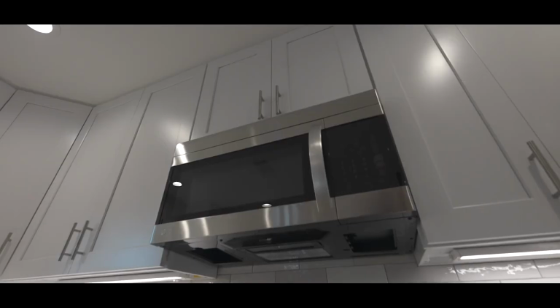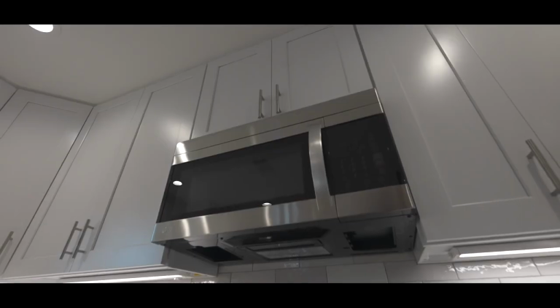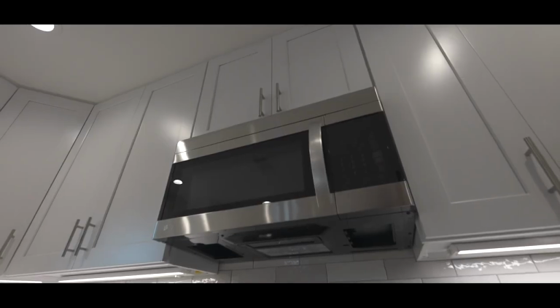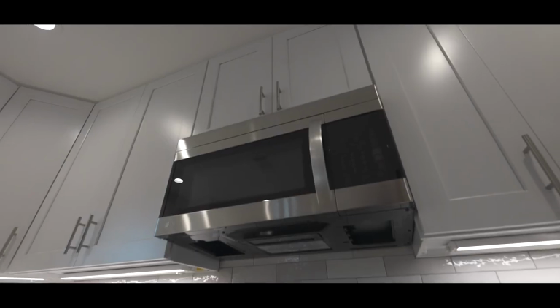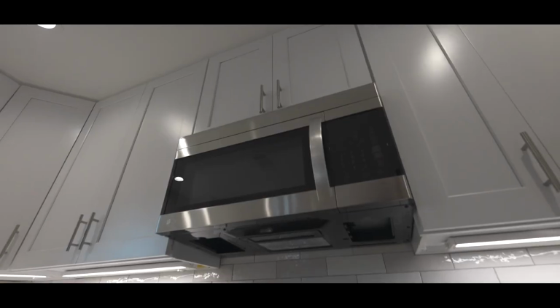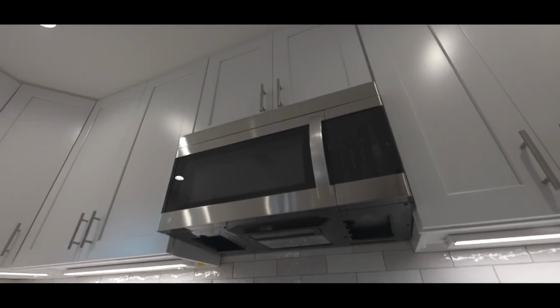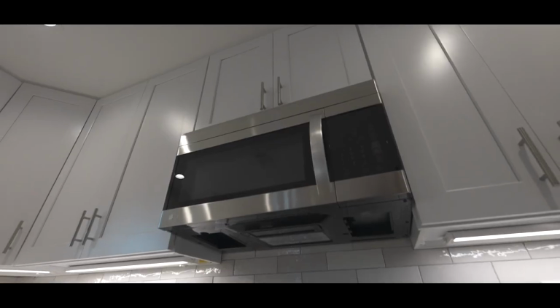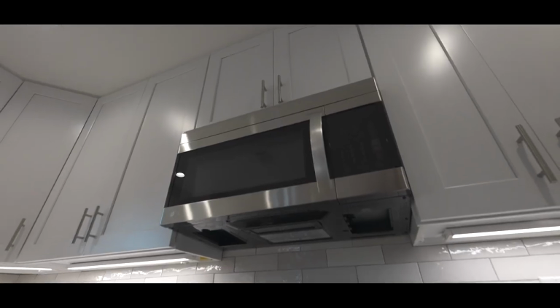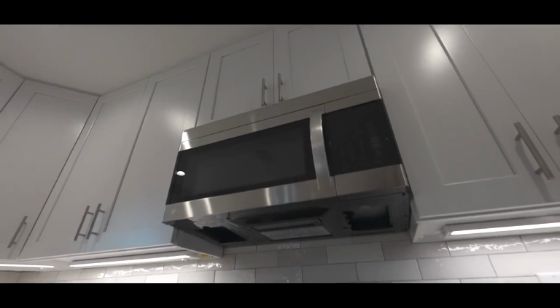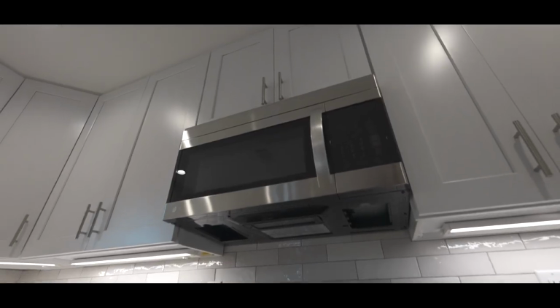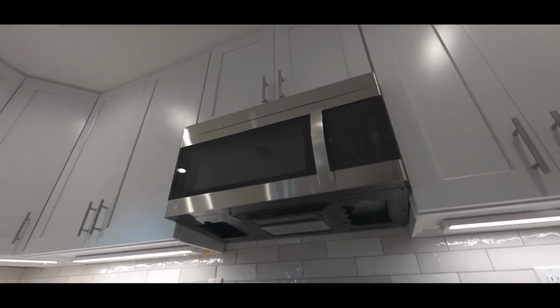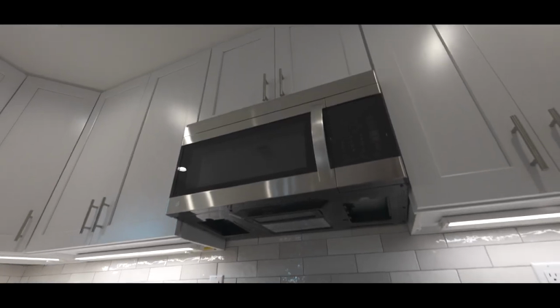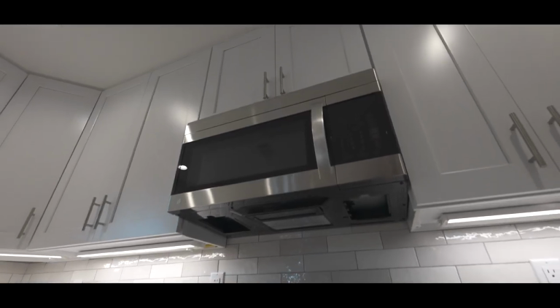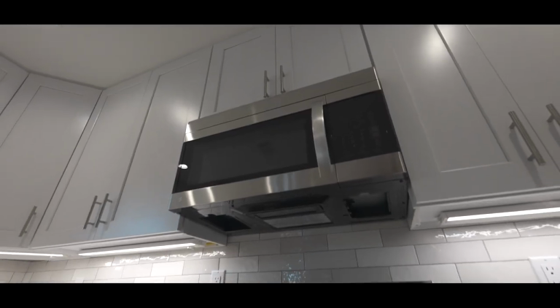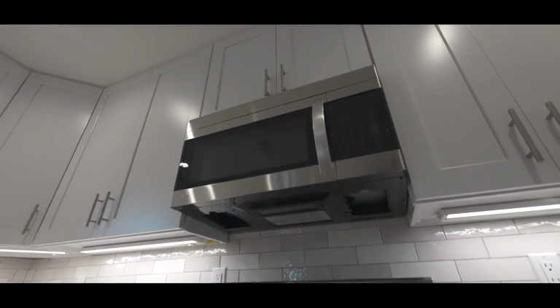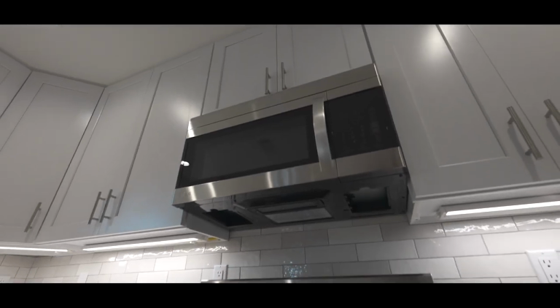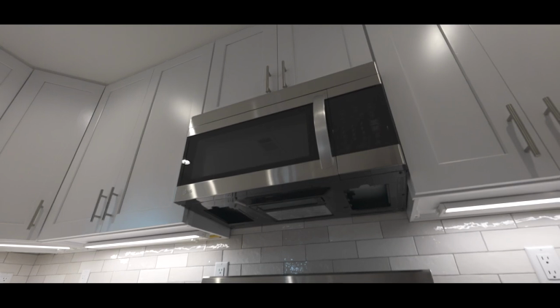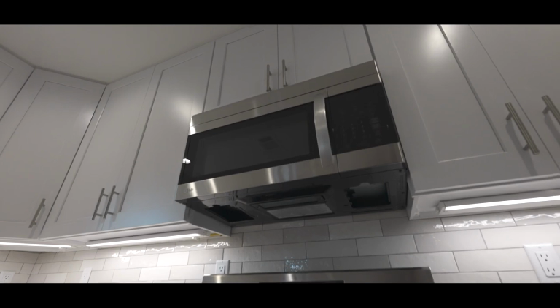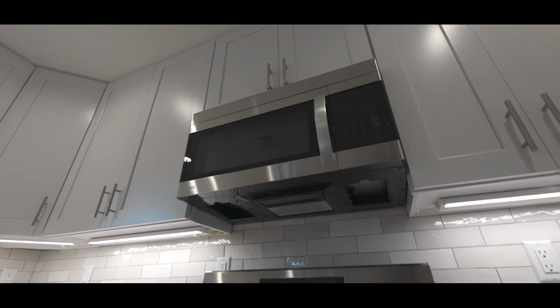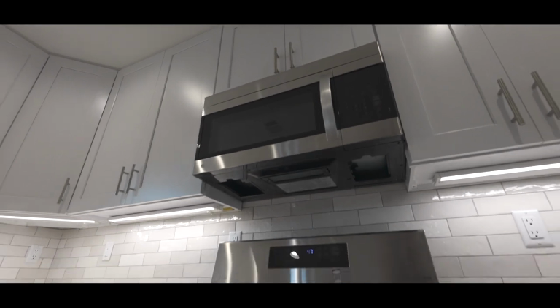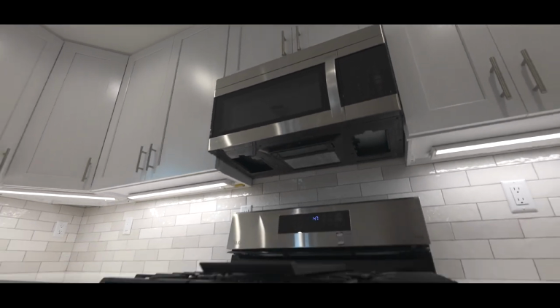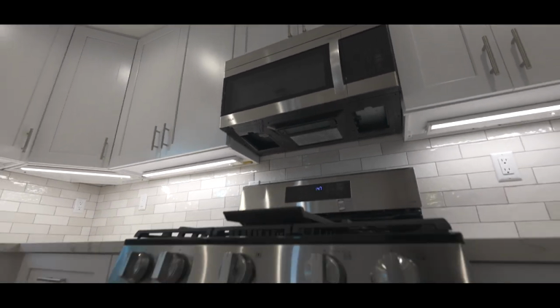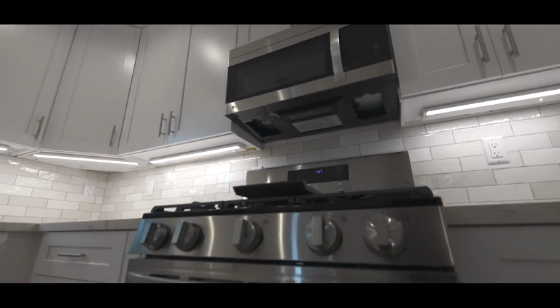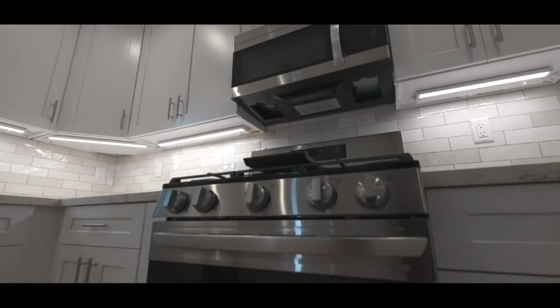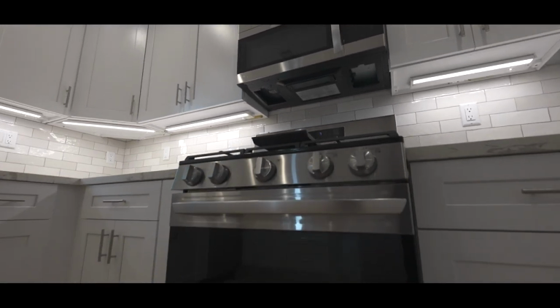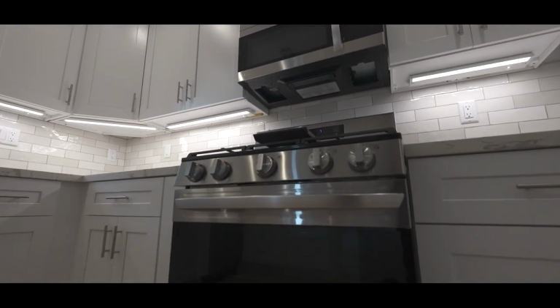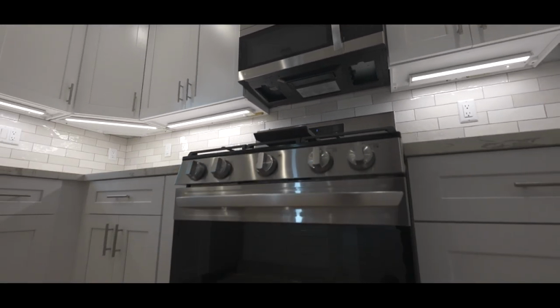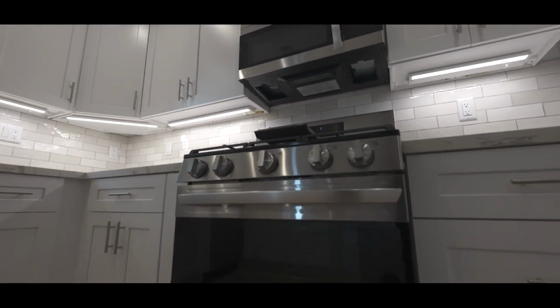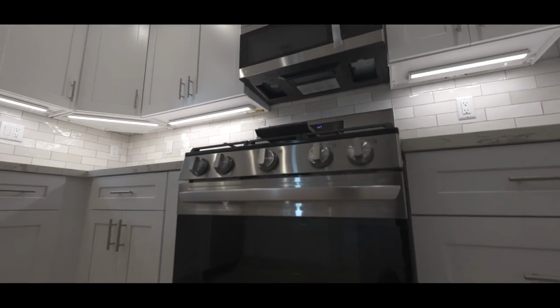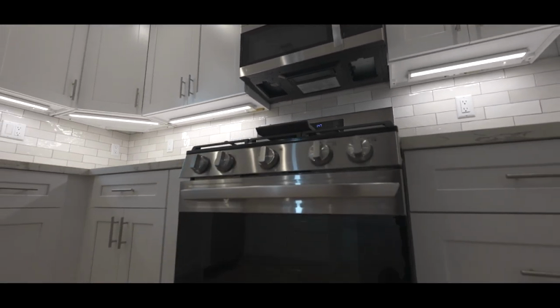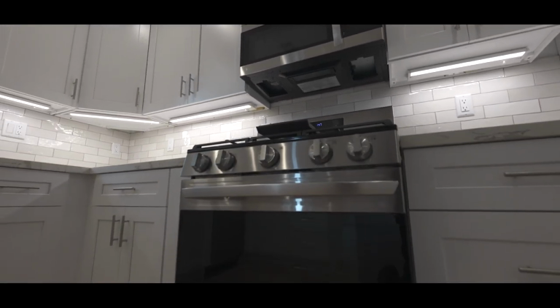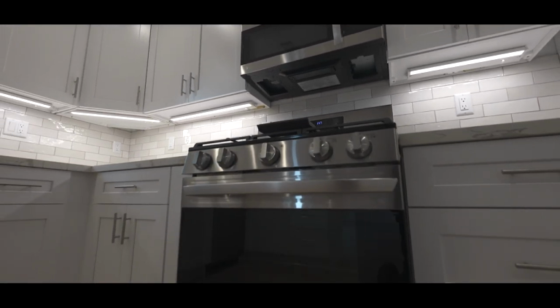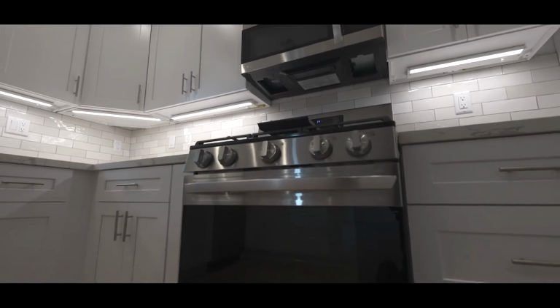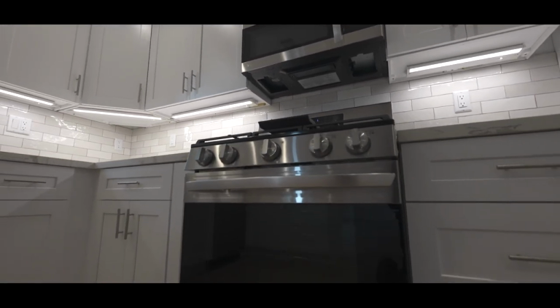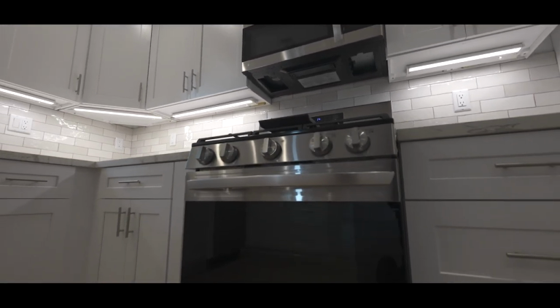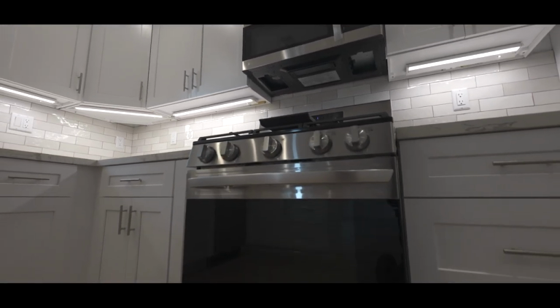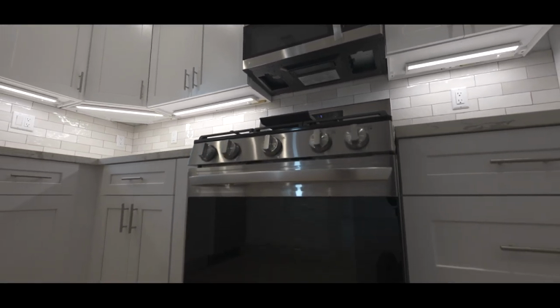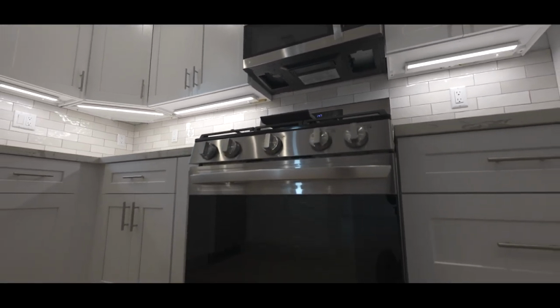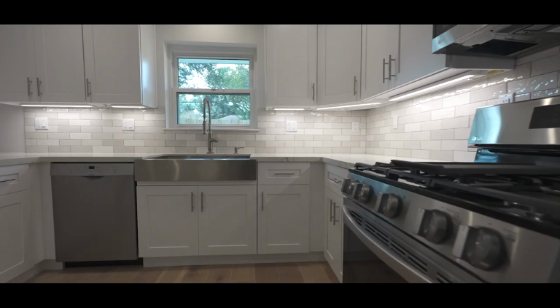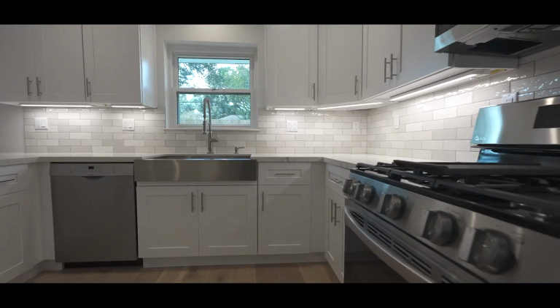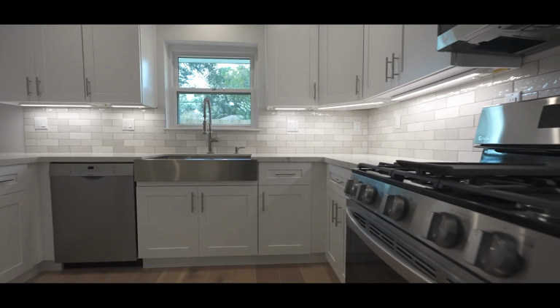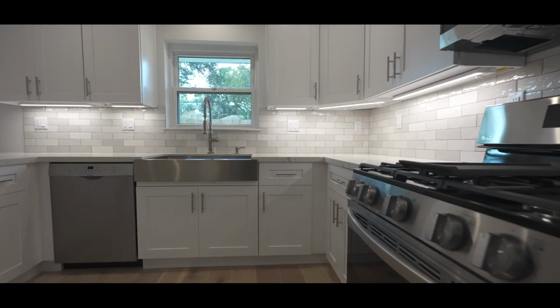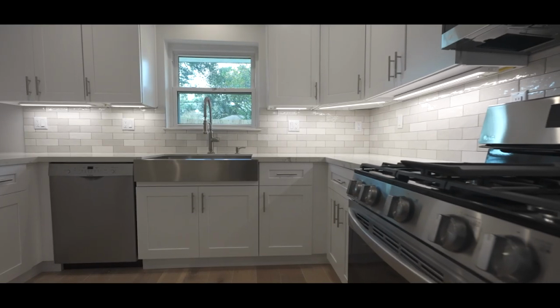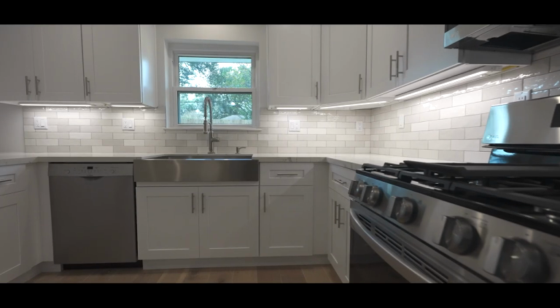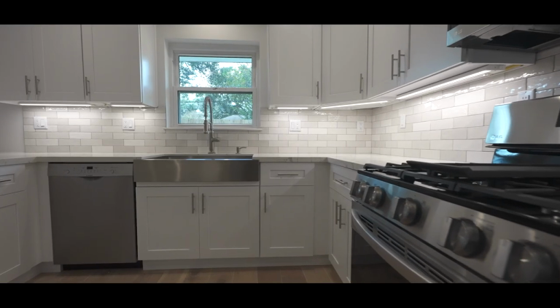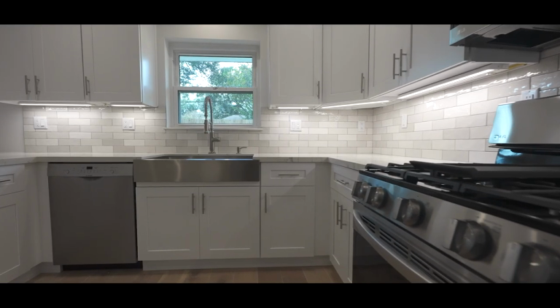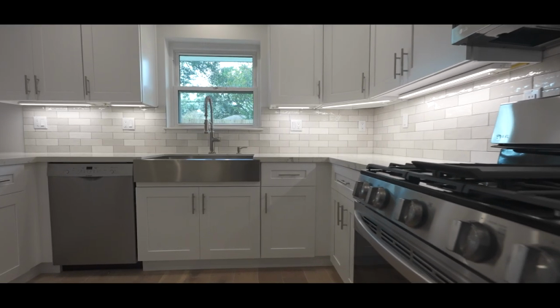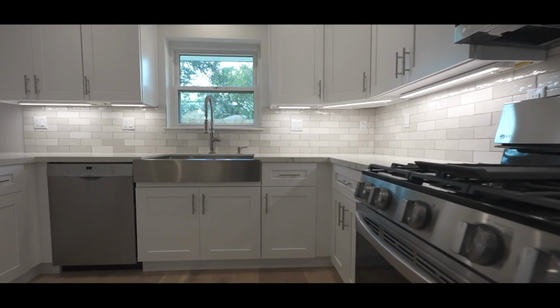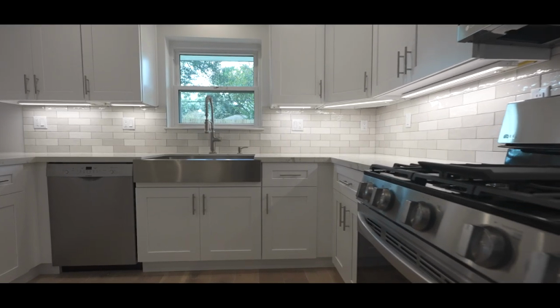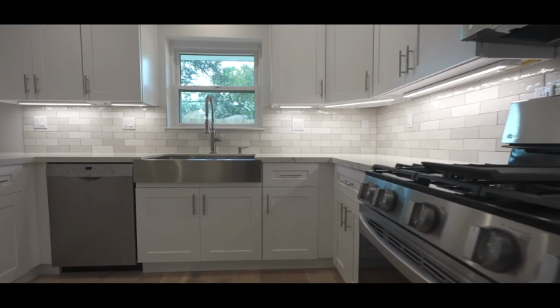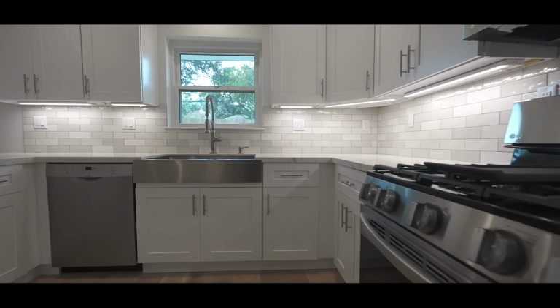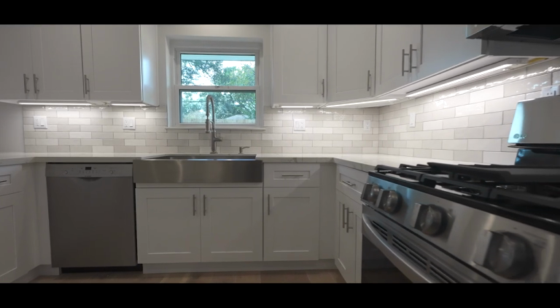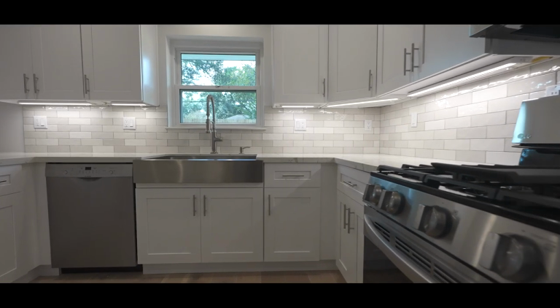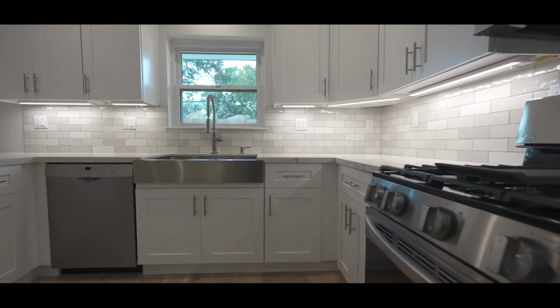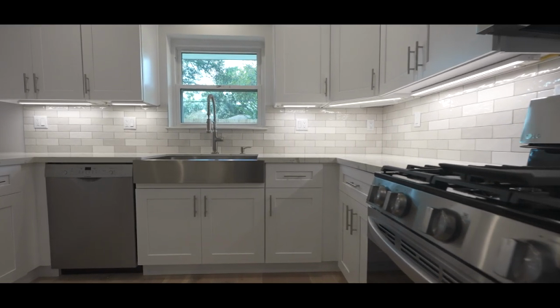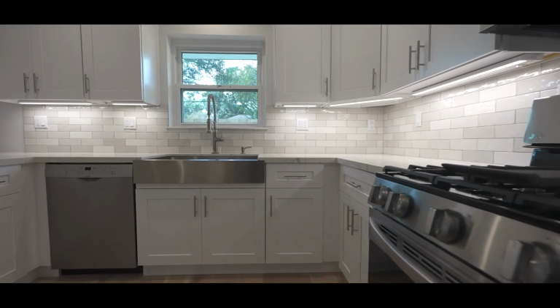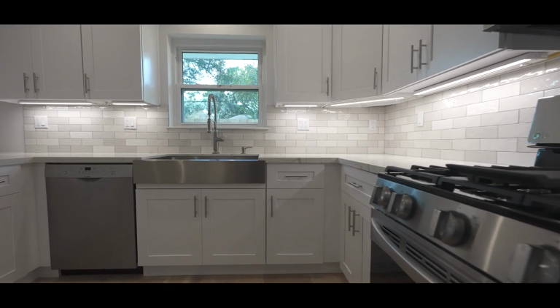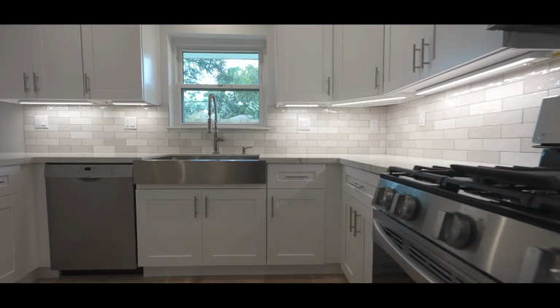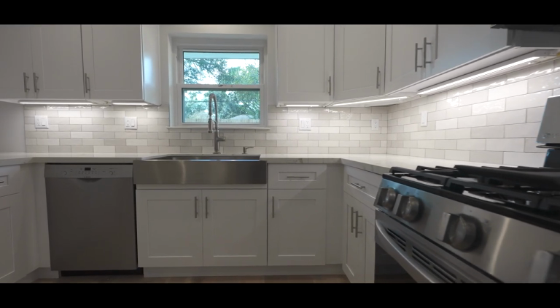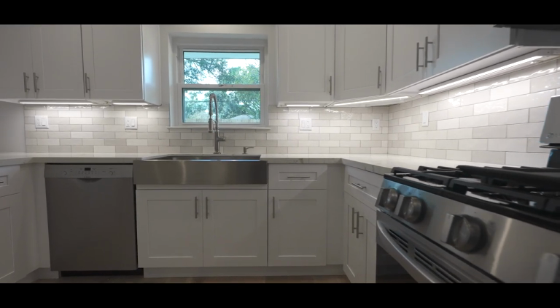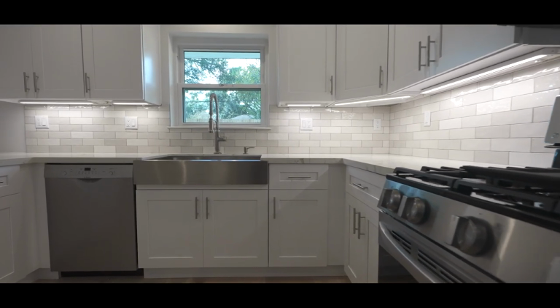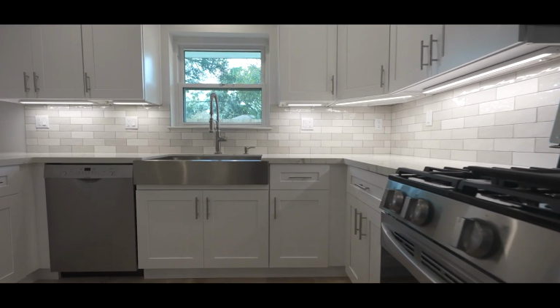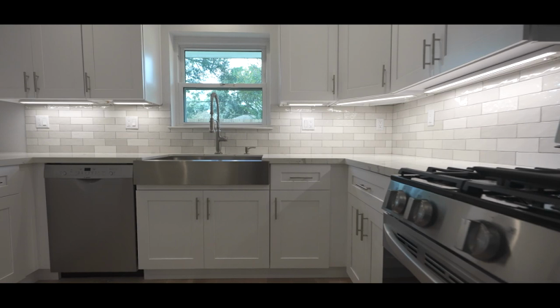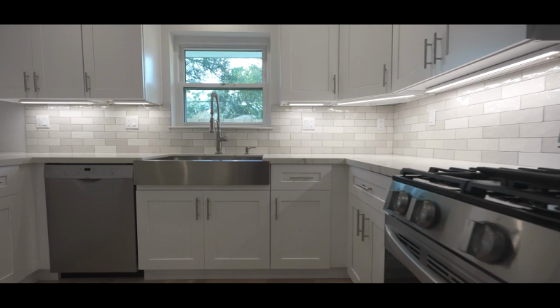This beautiful kitchen boasts quartzite countertops, shaker soft-close cabinets, and stainless steel appliances.